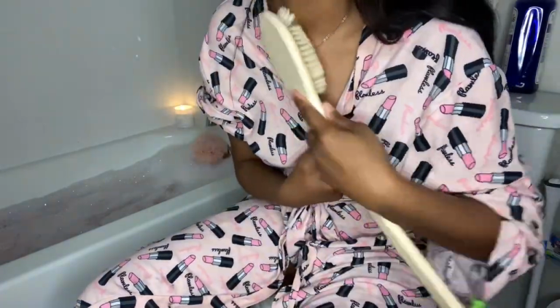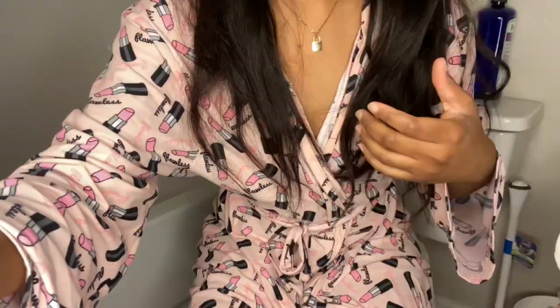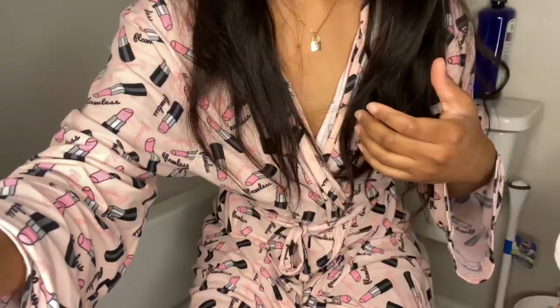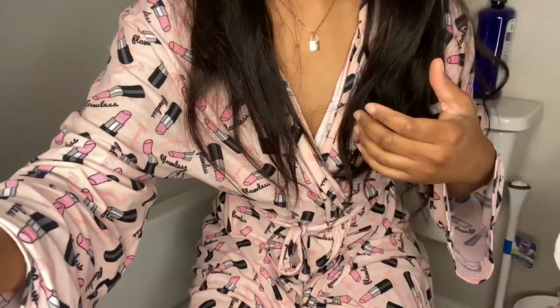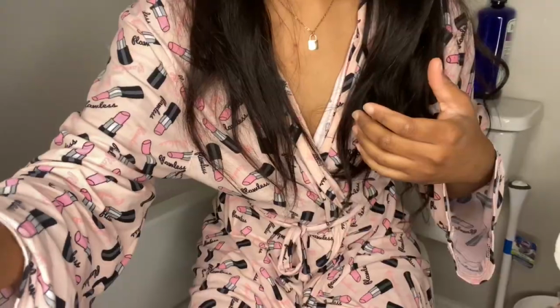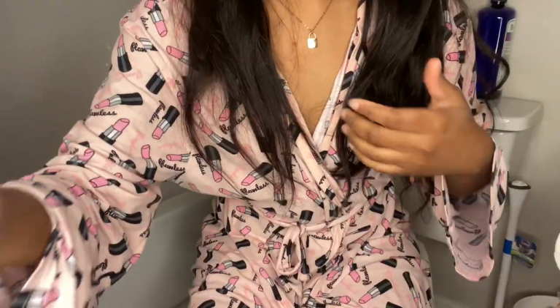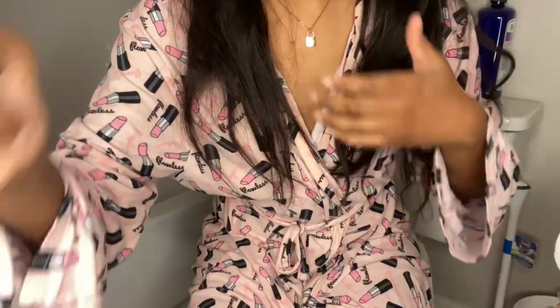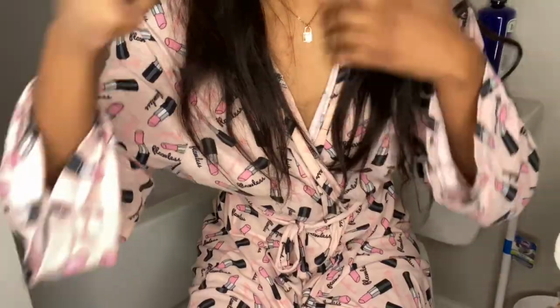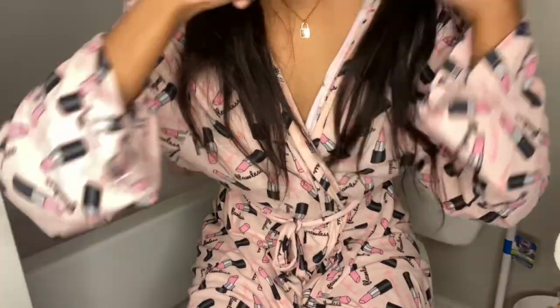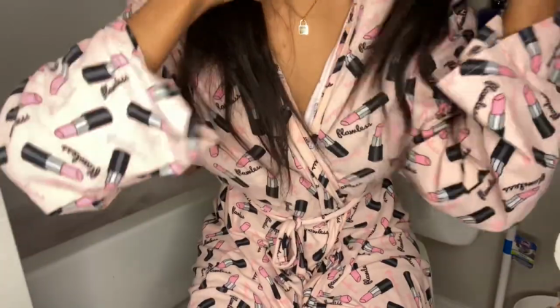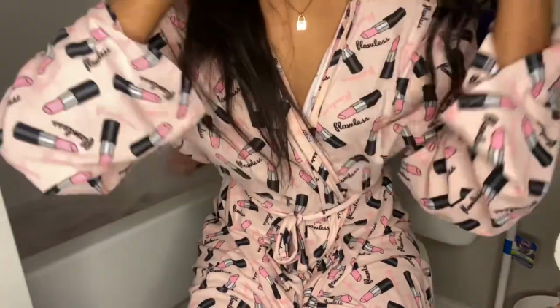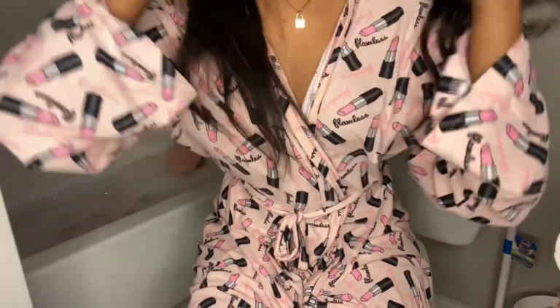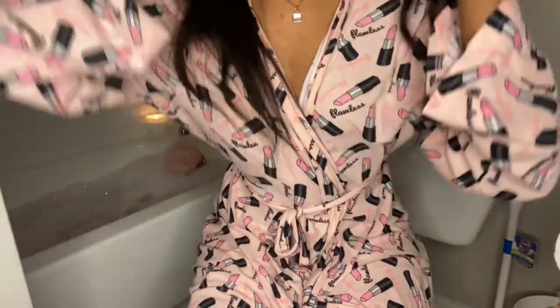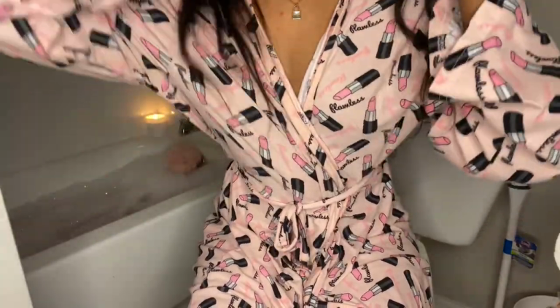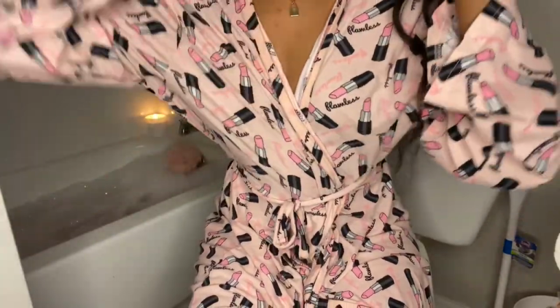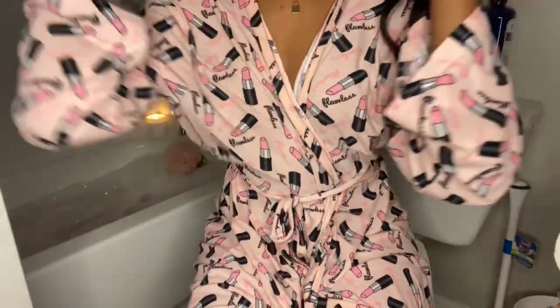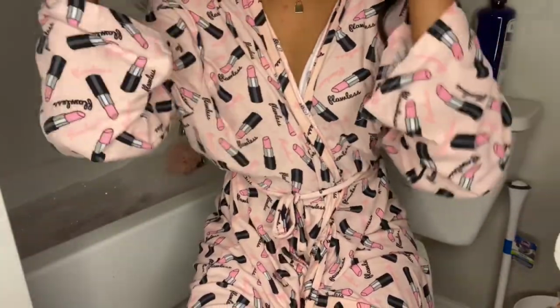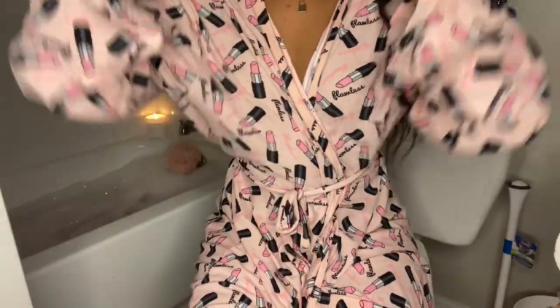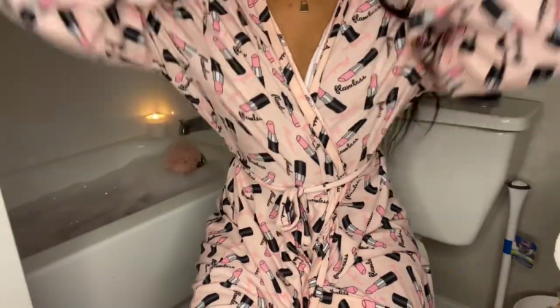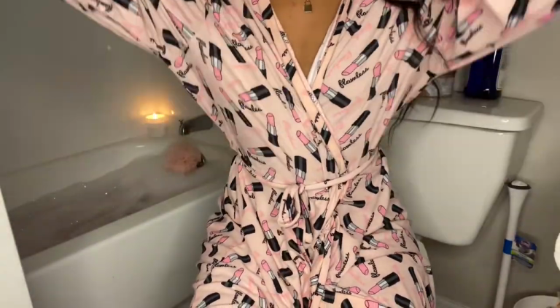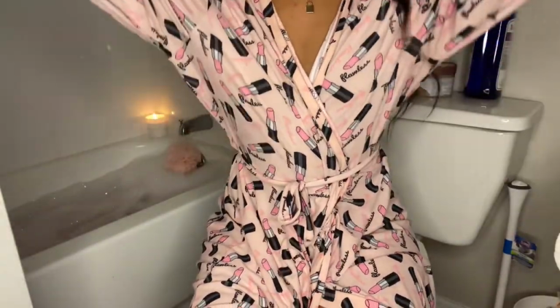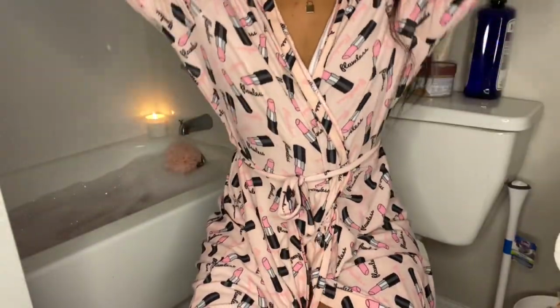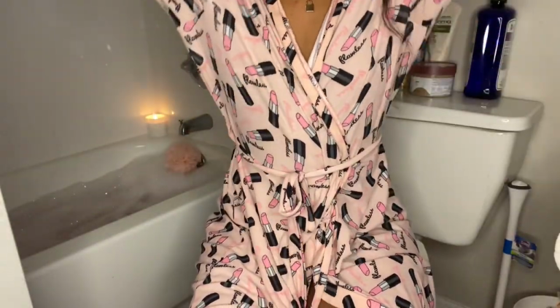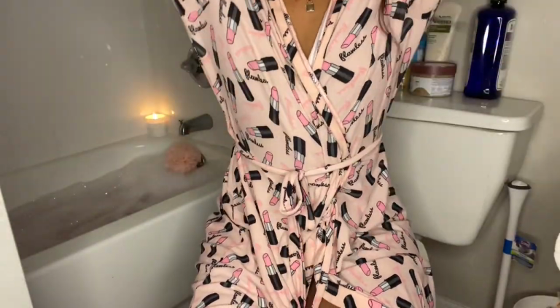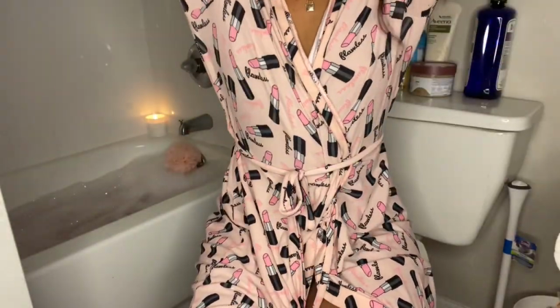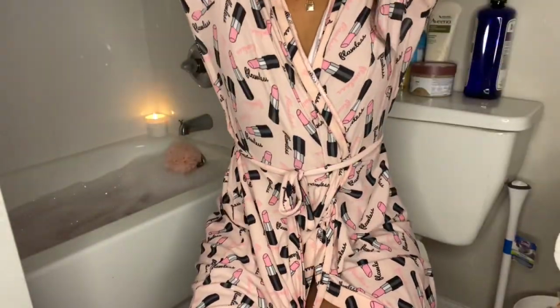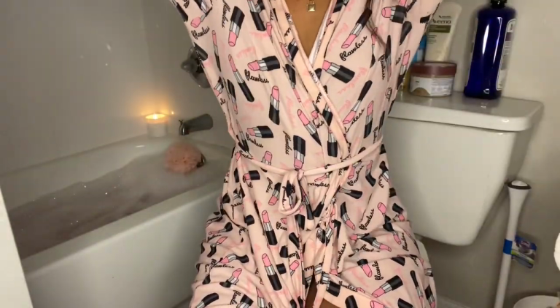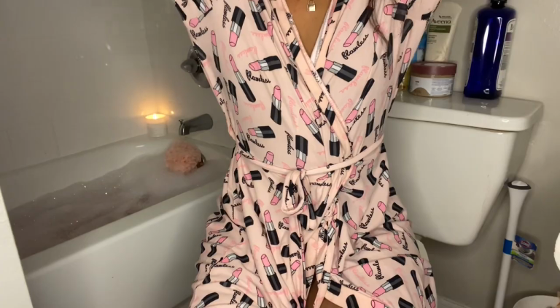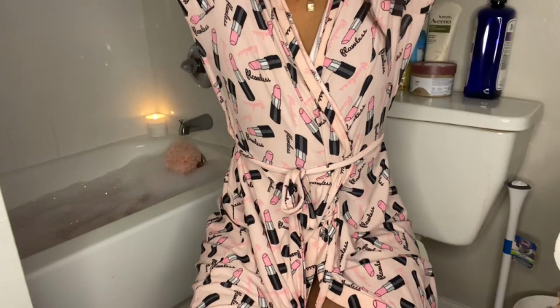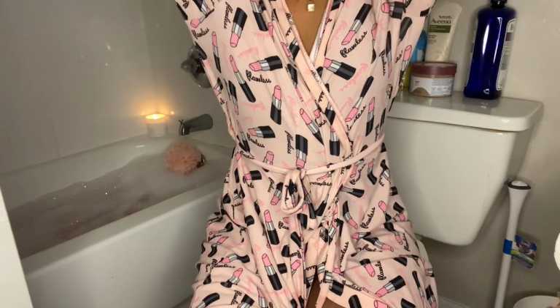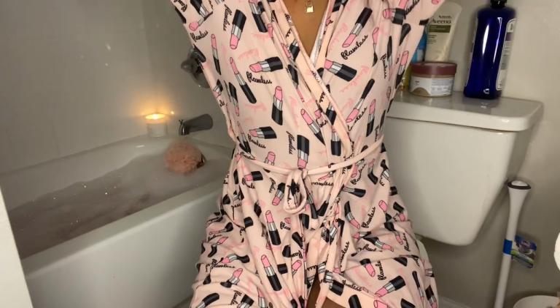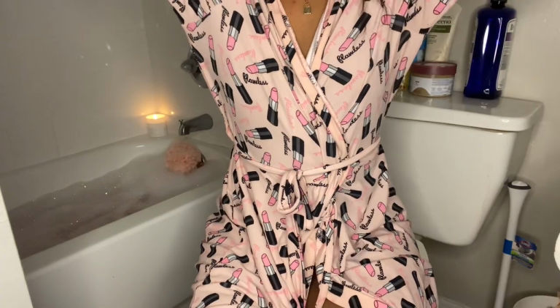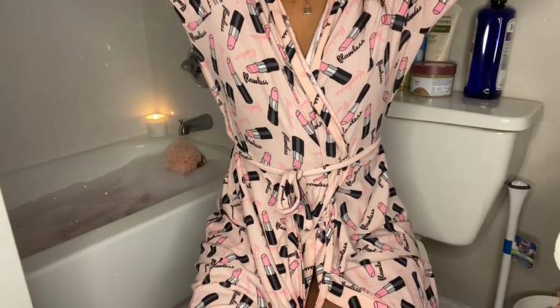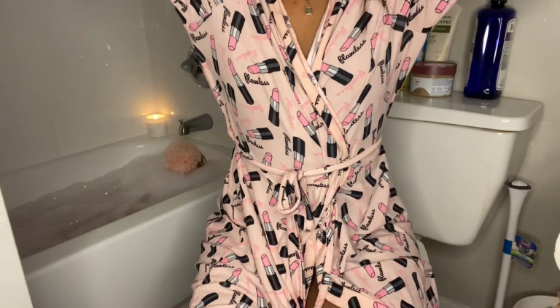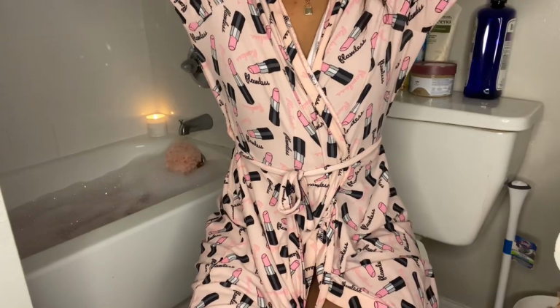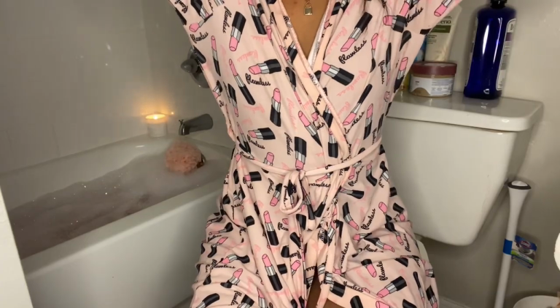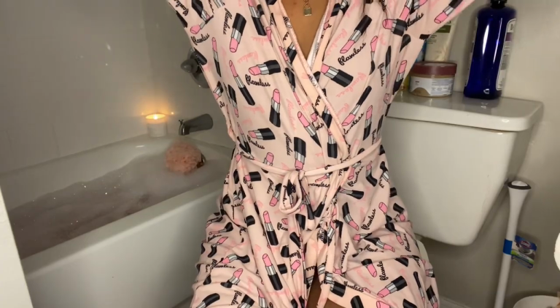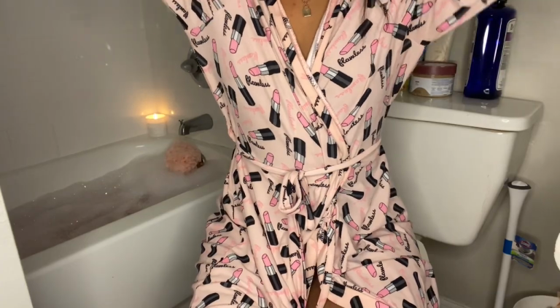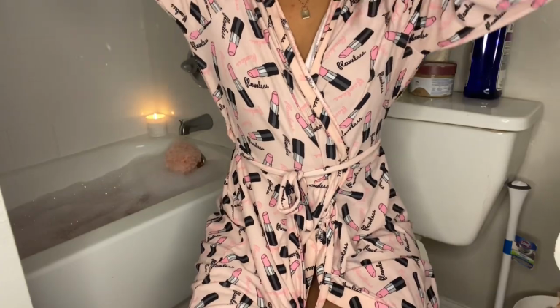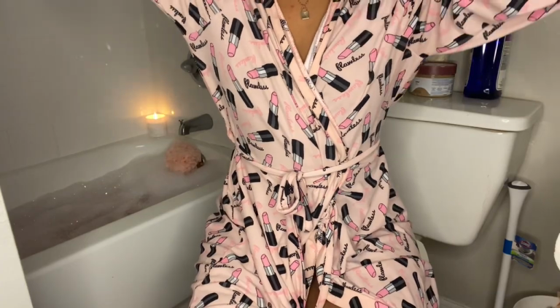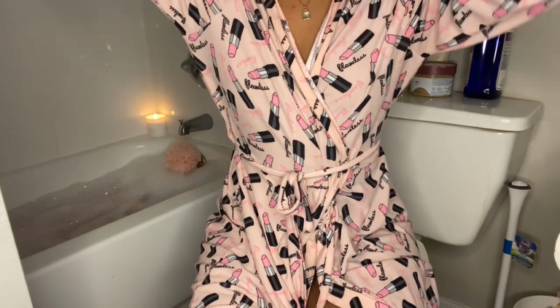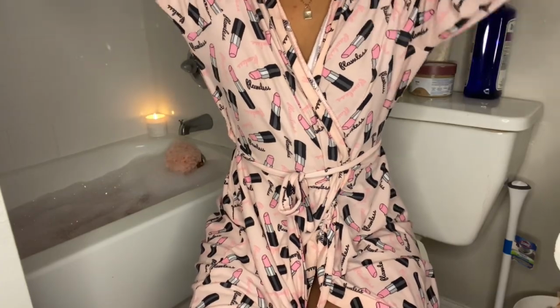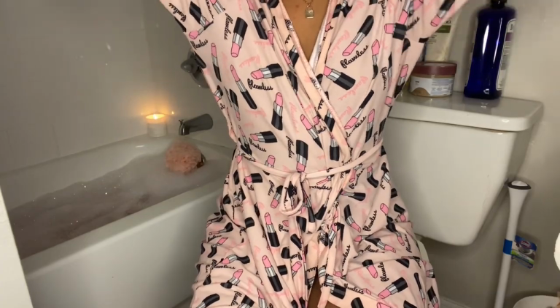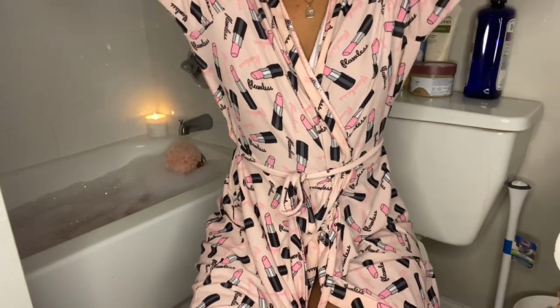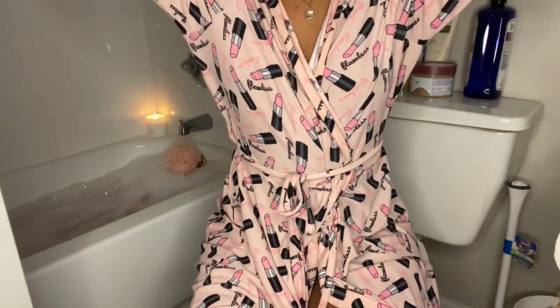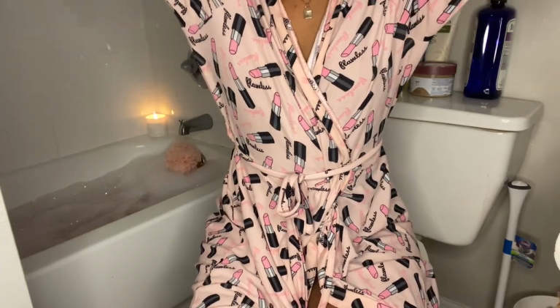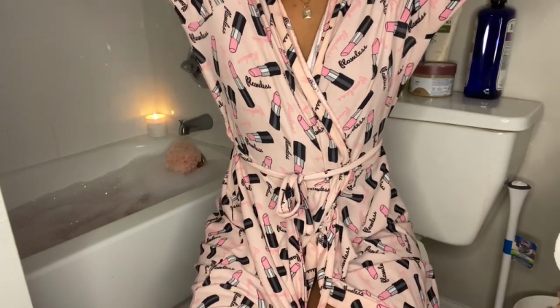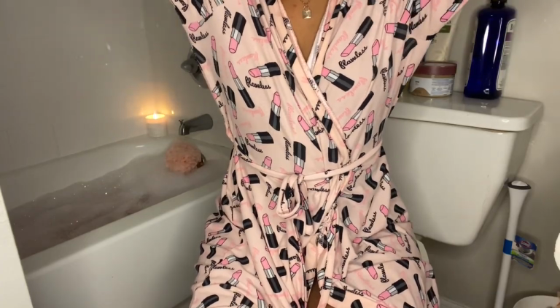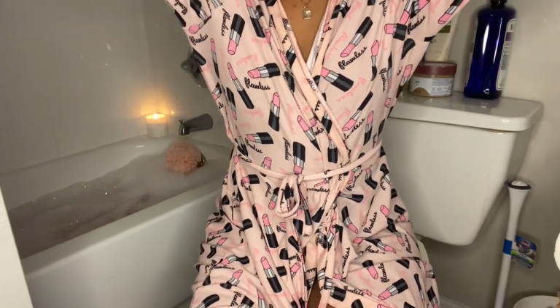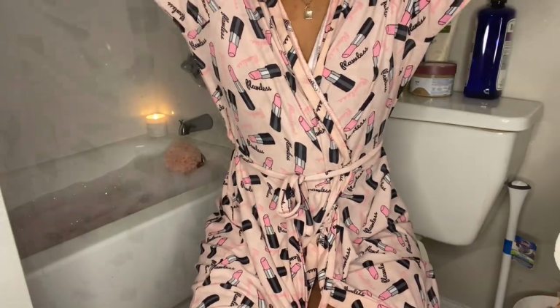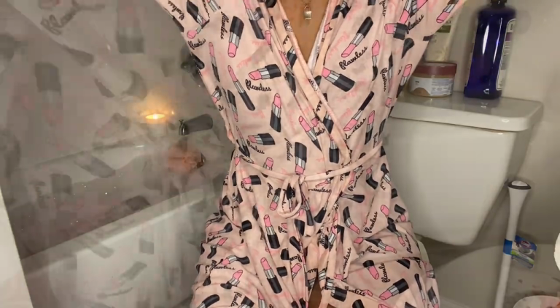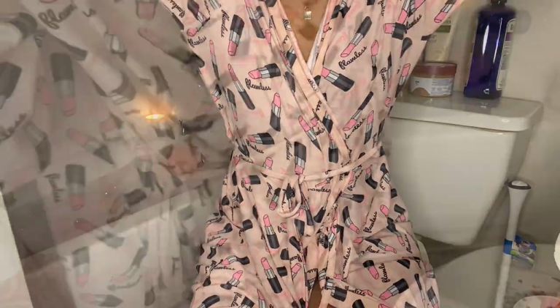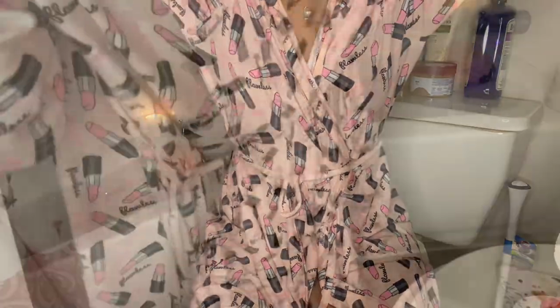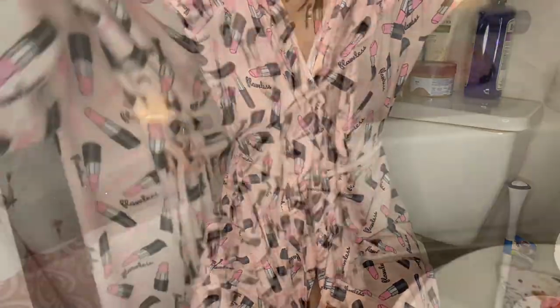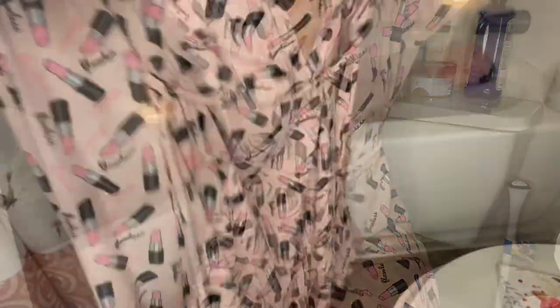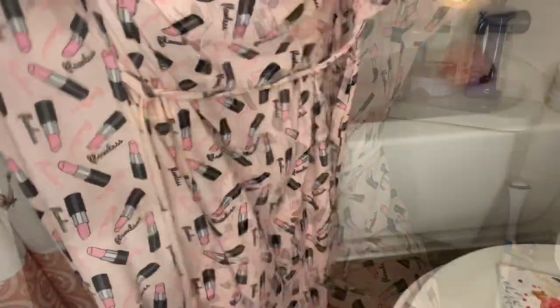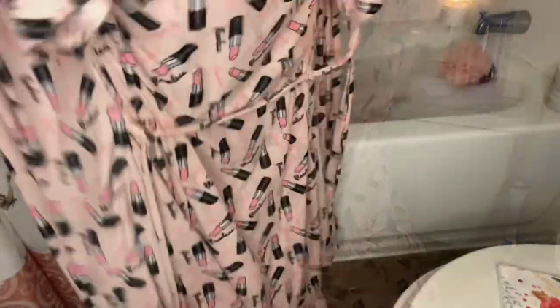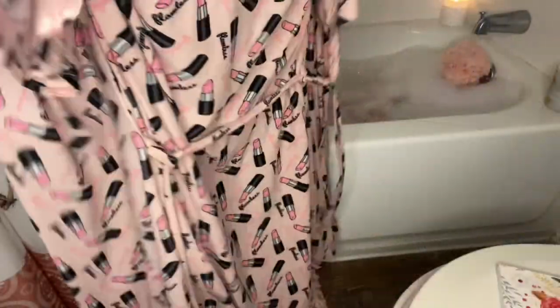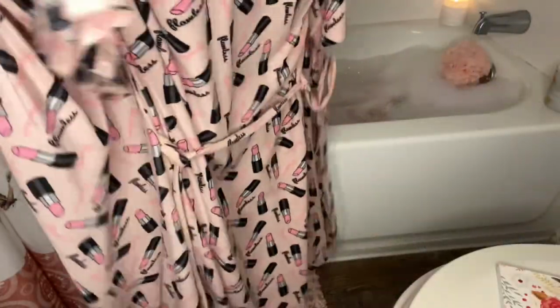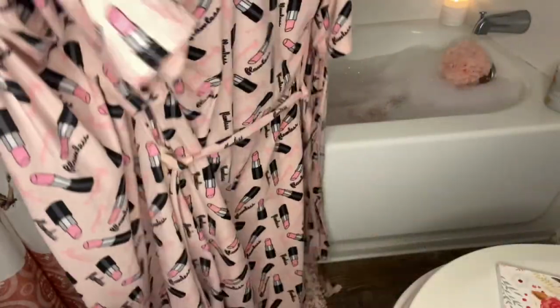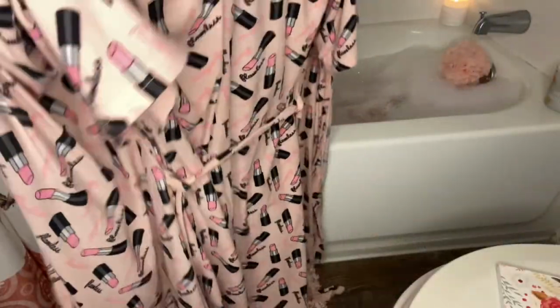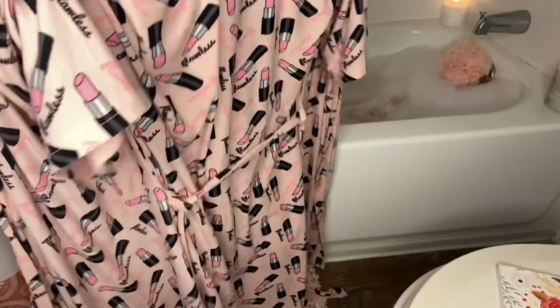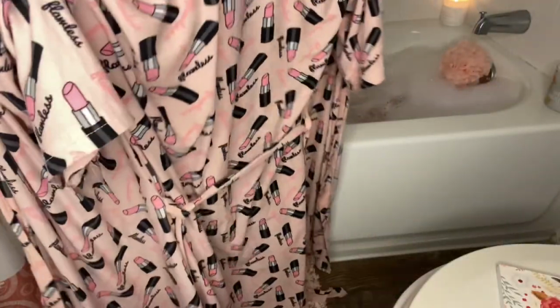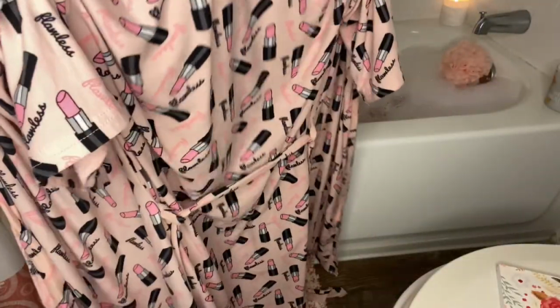I am now getting in. The first thing I'm doing is putting my hair up, and then I will be taking my robe off.